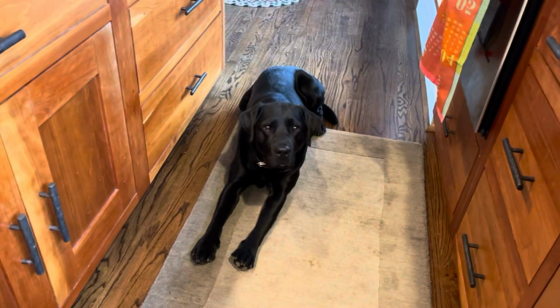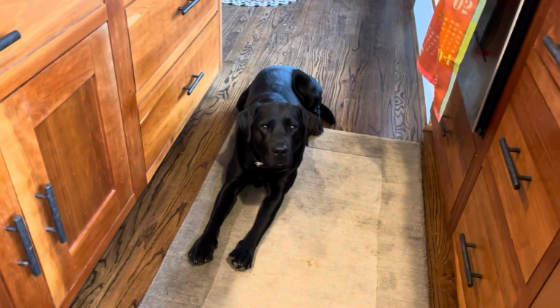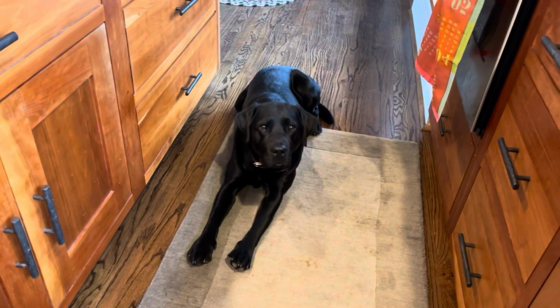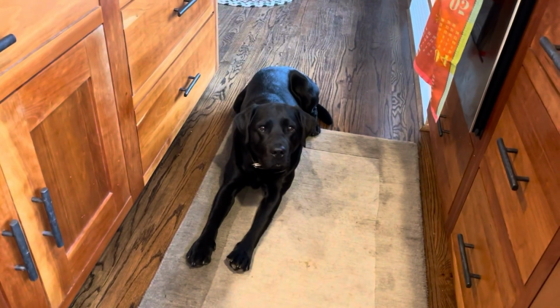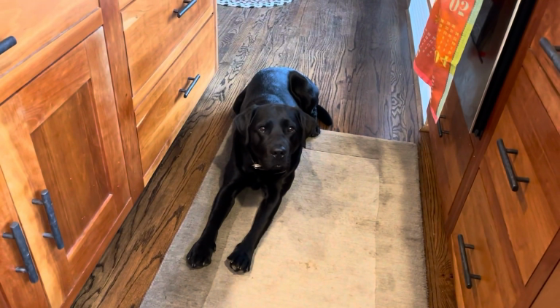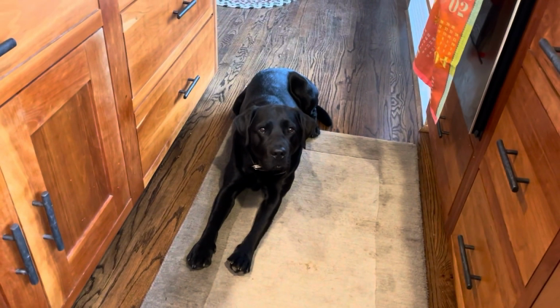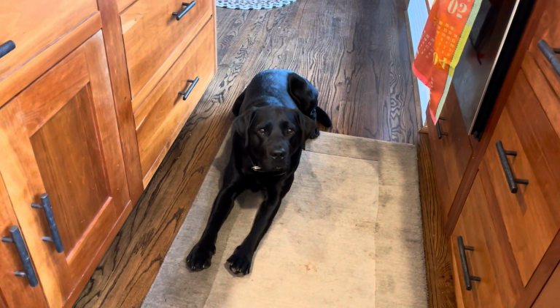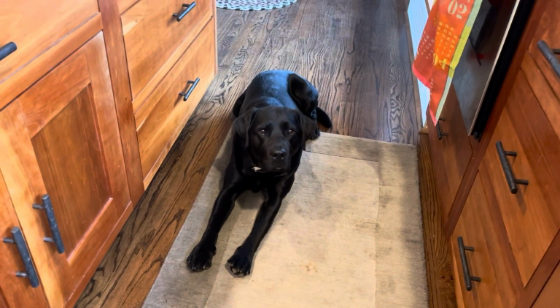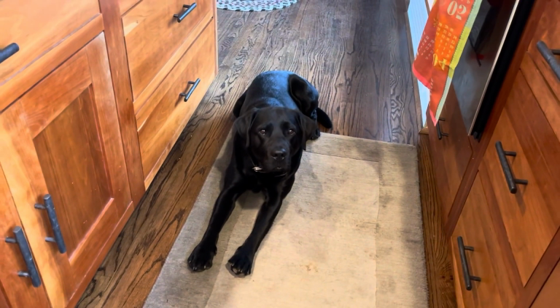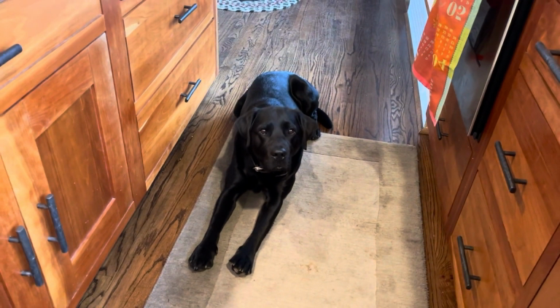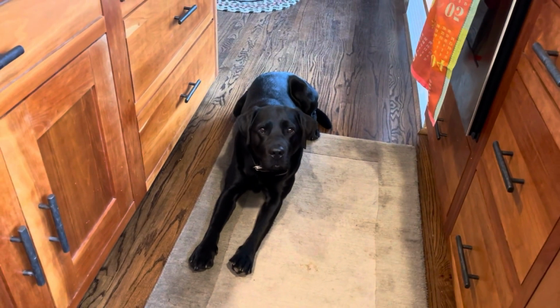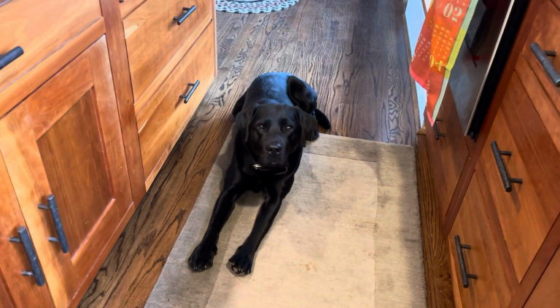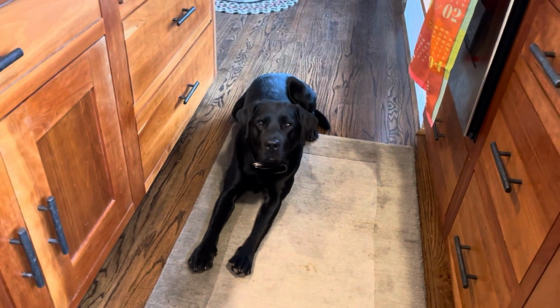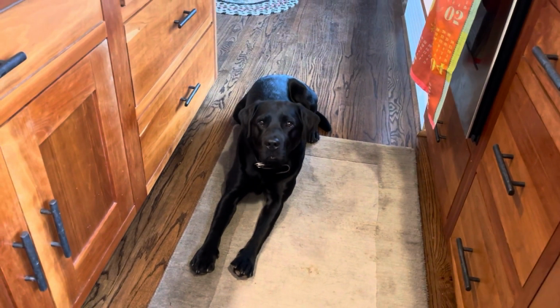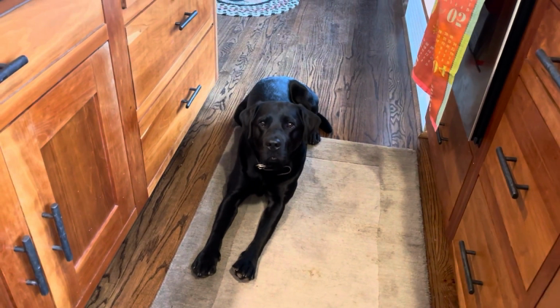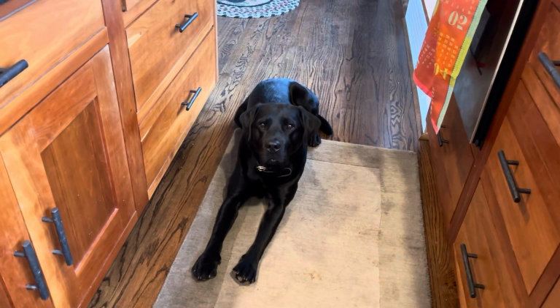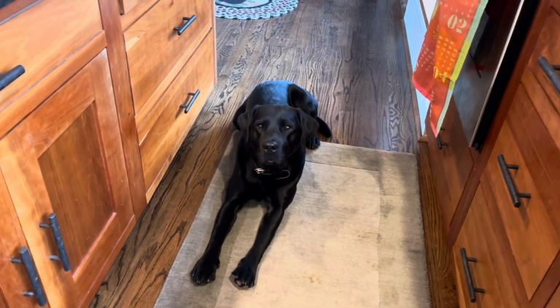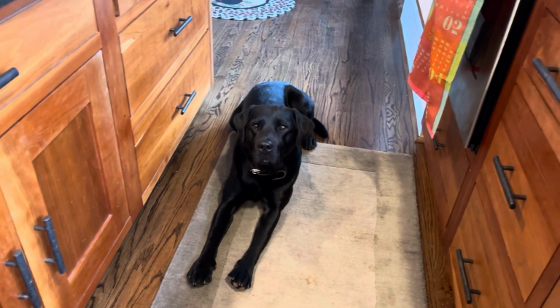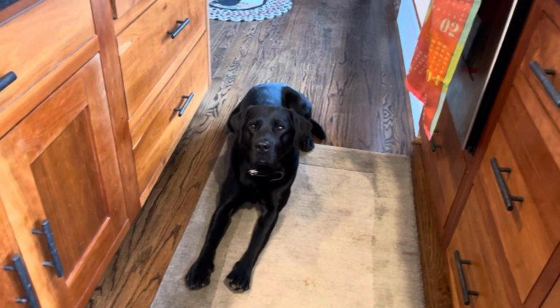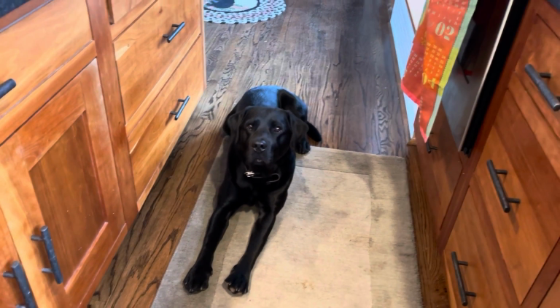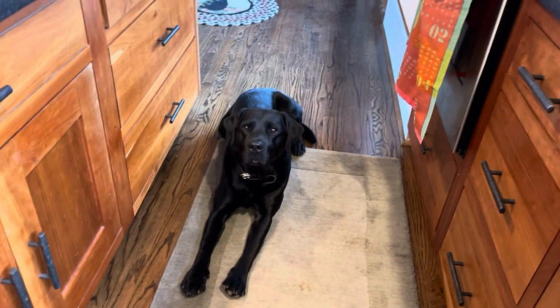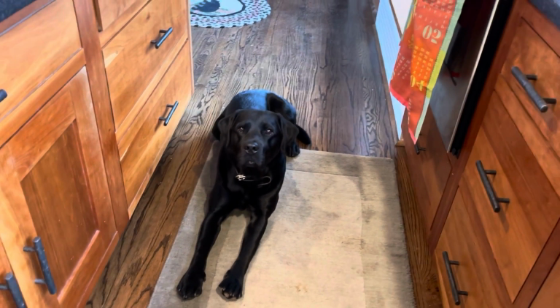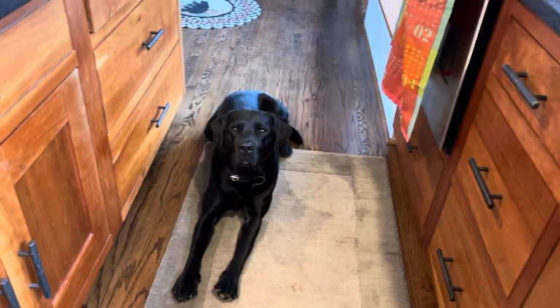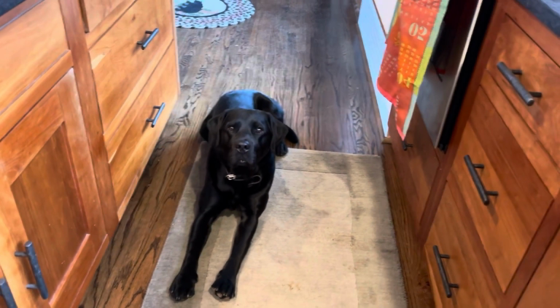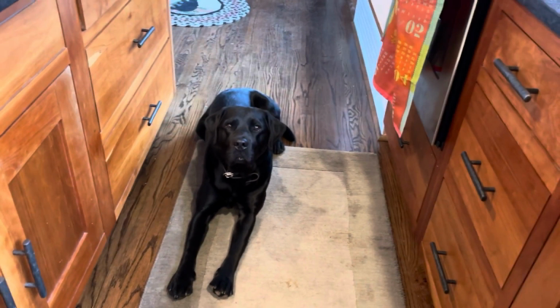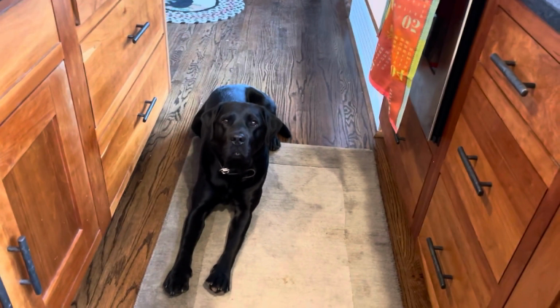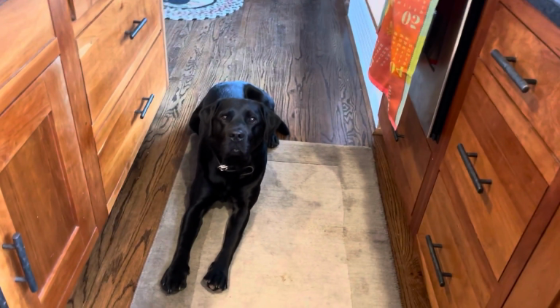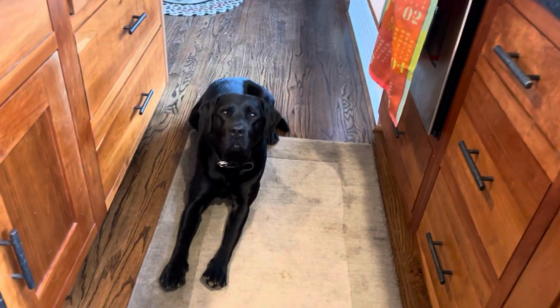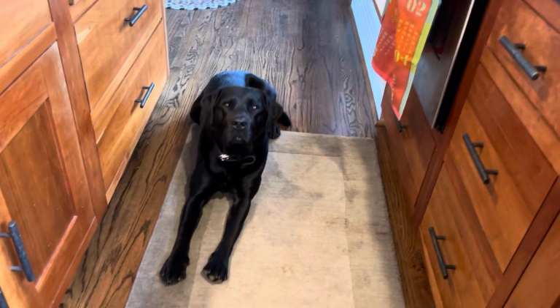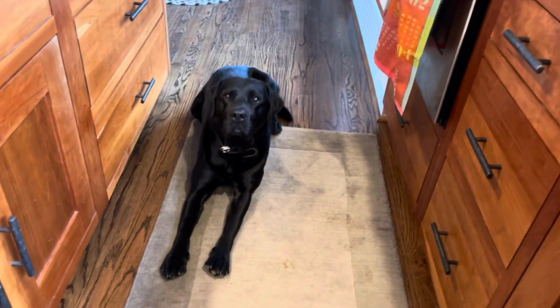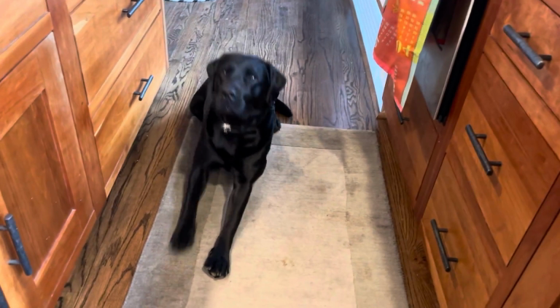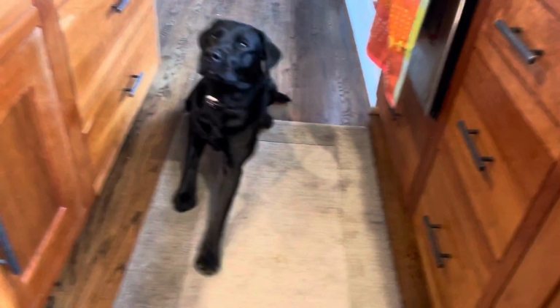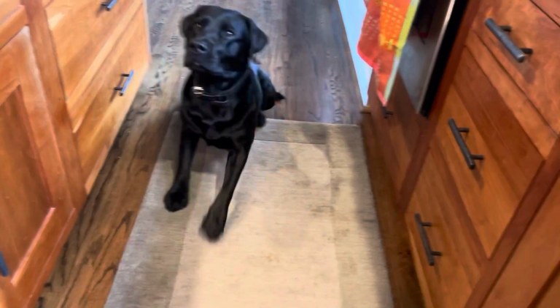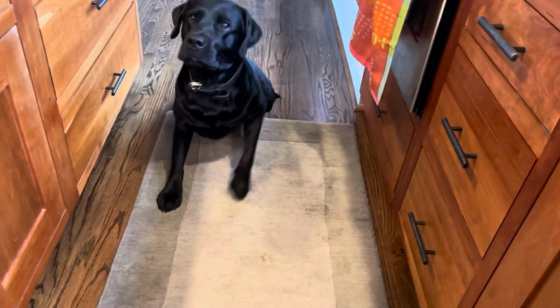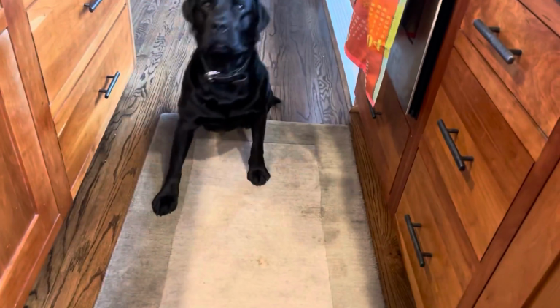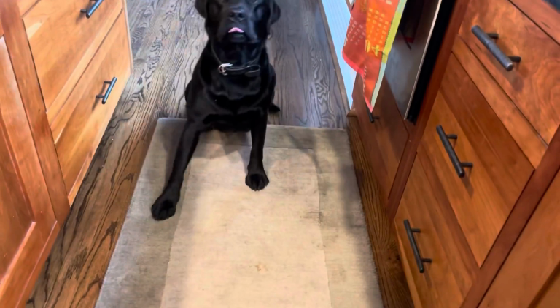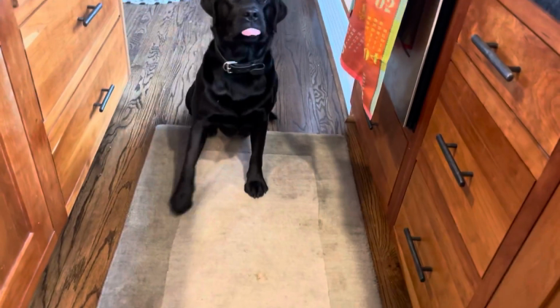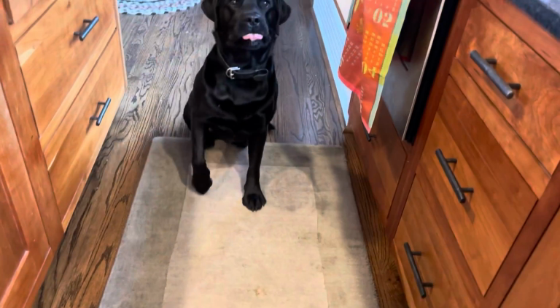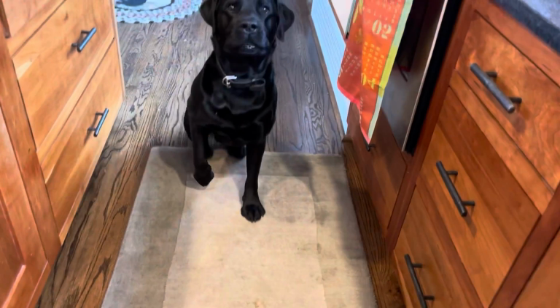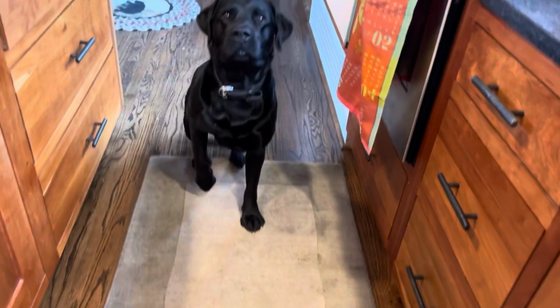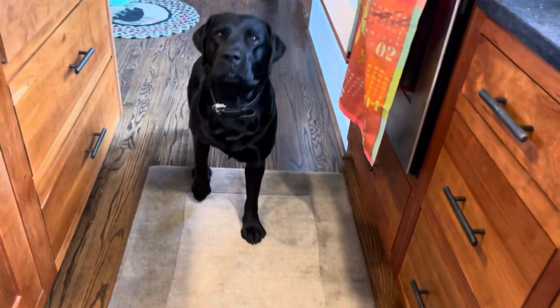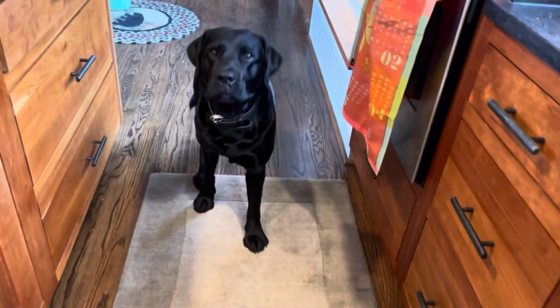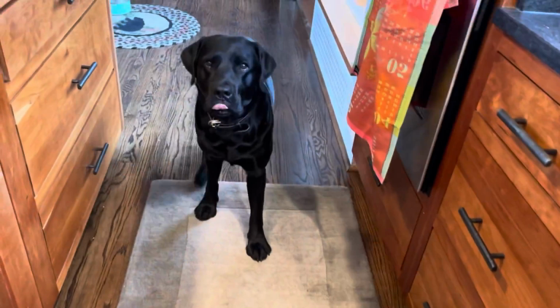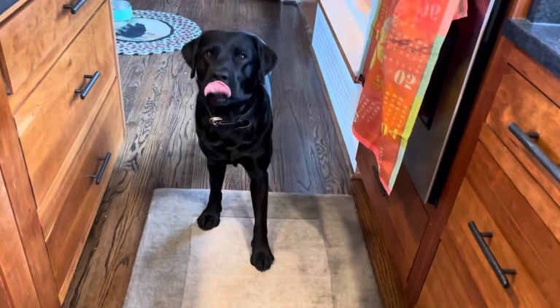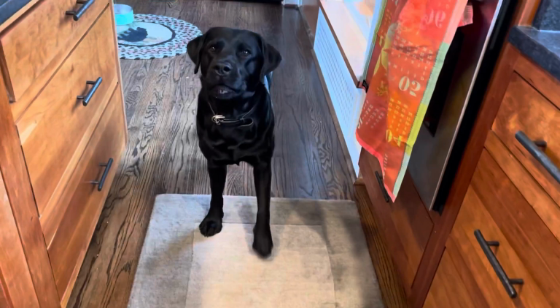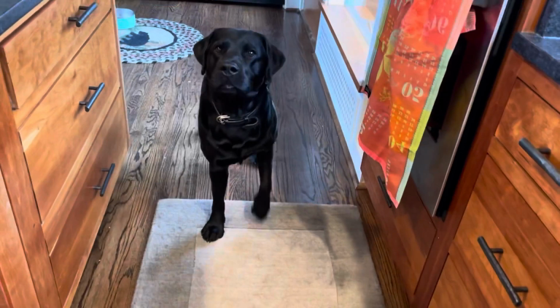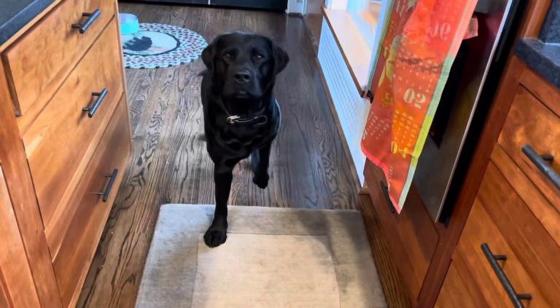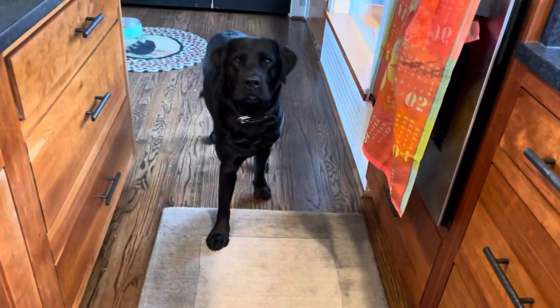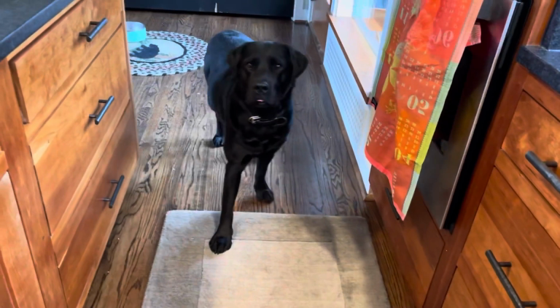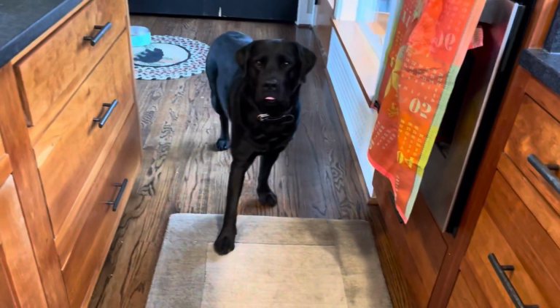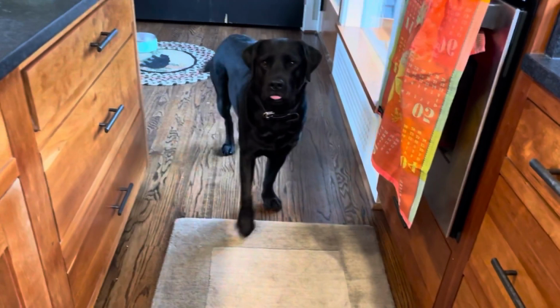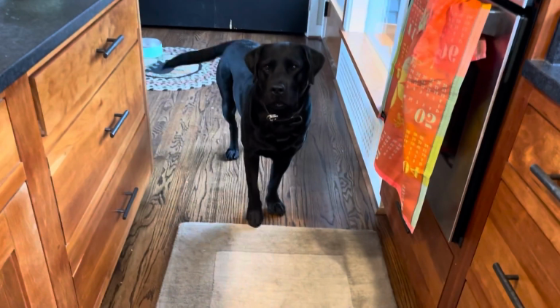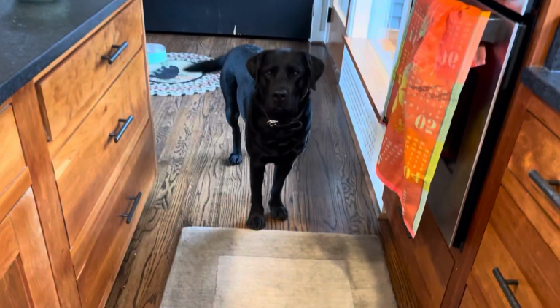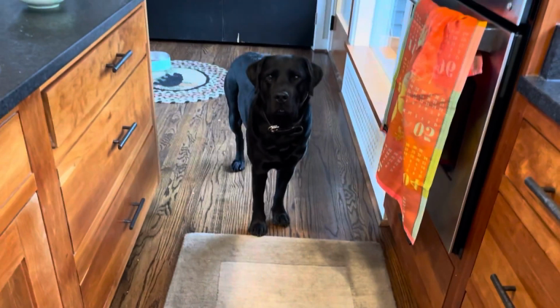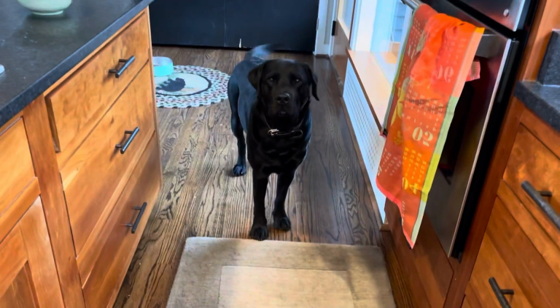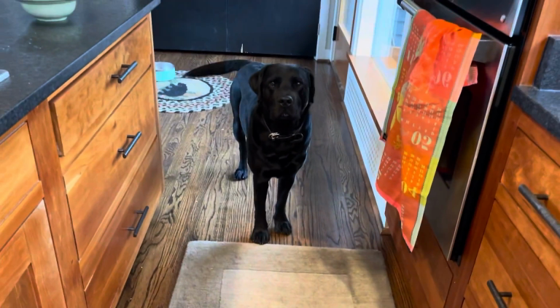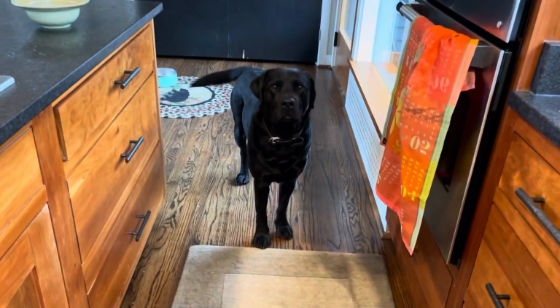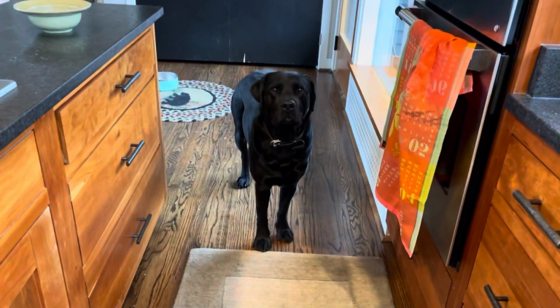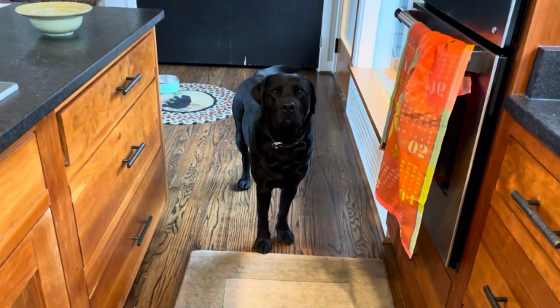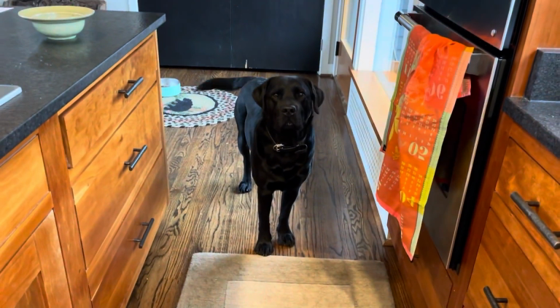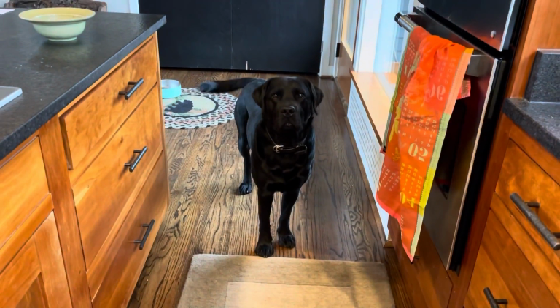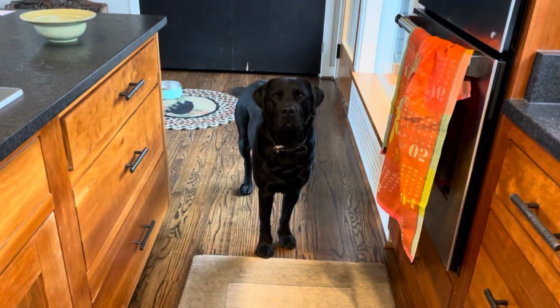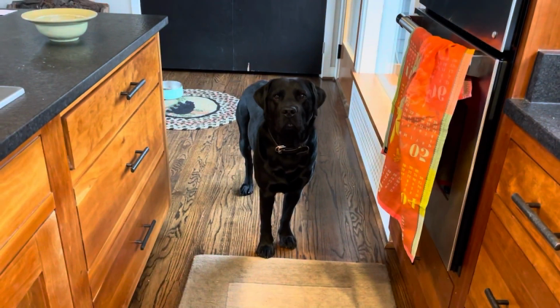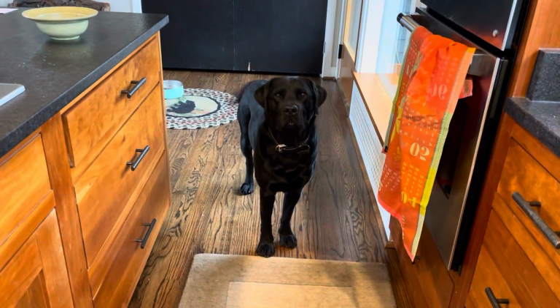Do you think you're gonna have some steak sandwich? You're not supposed to be in here — out! Out, Bass, out! He's not supposed to be in the kitchen. Good boy.